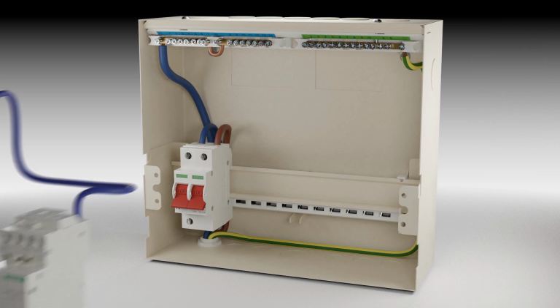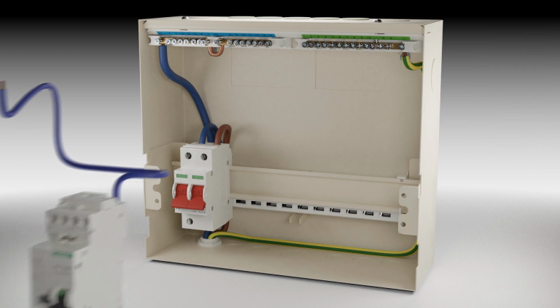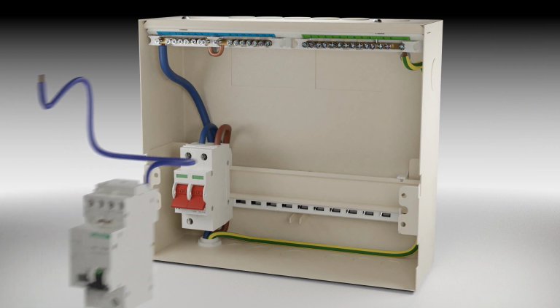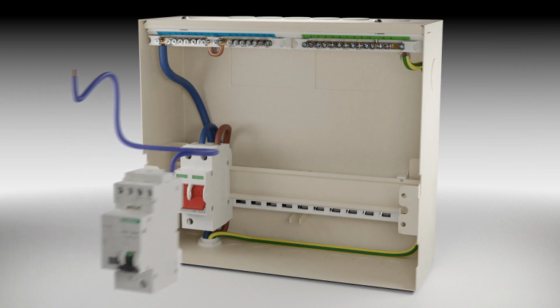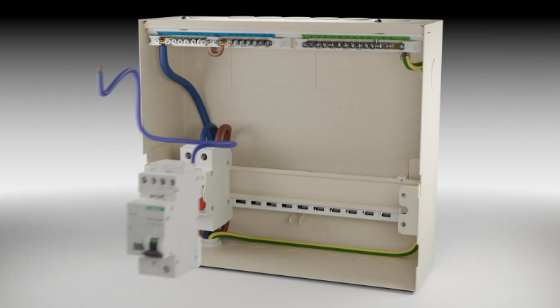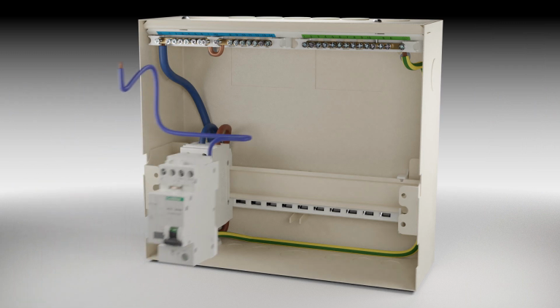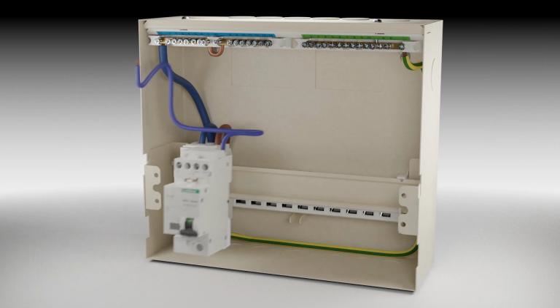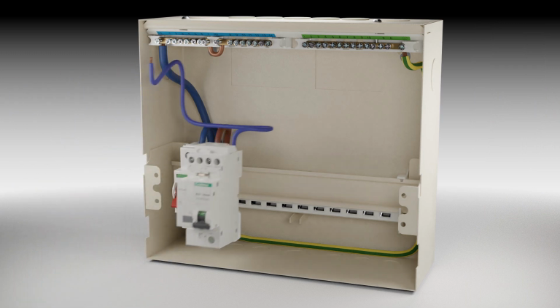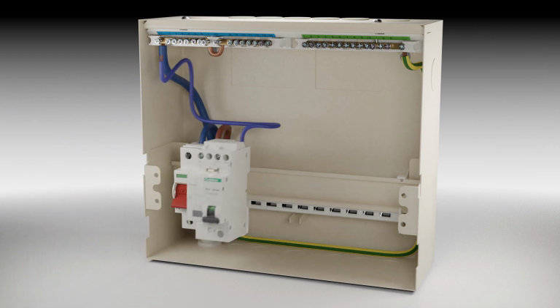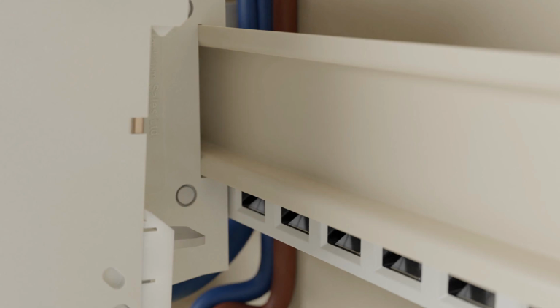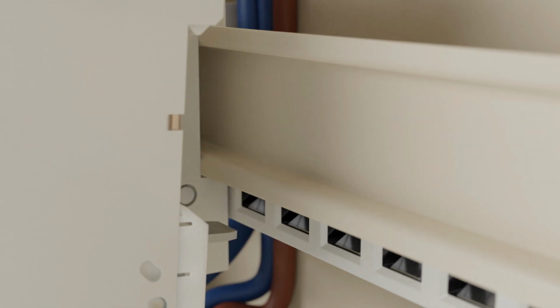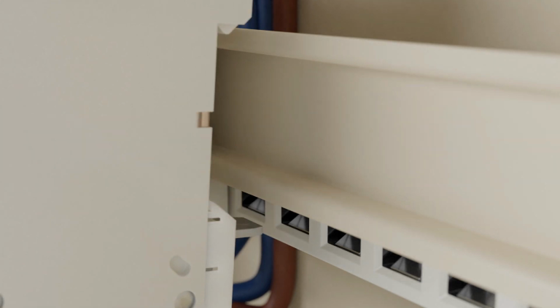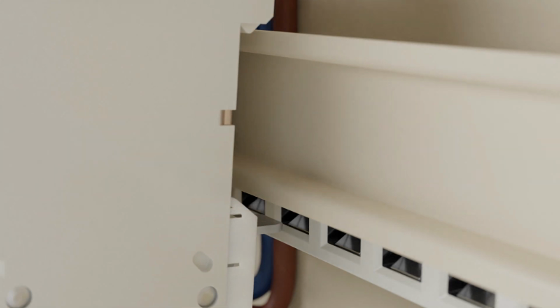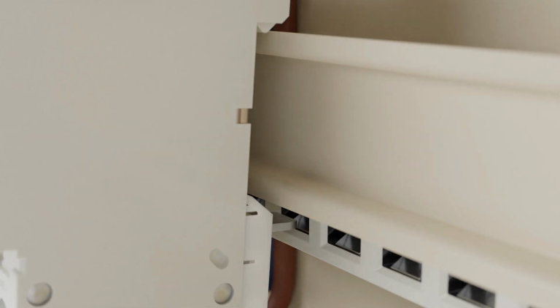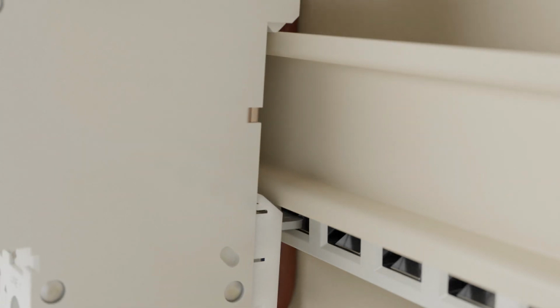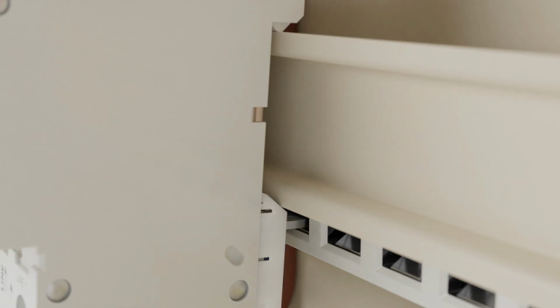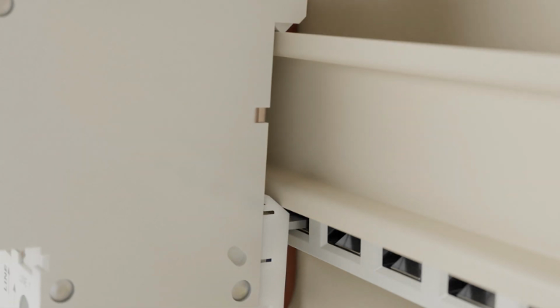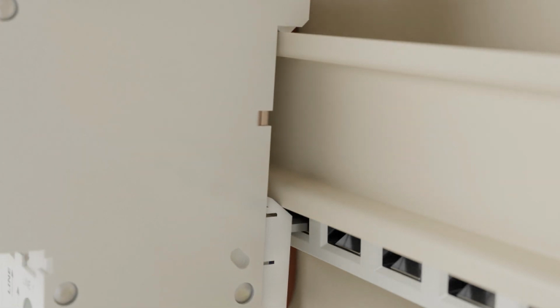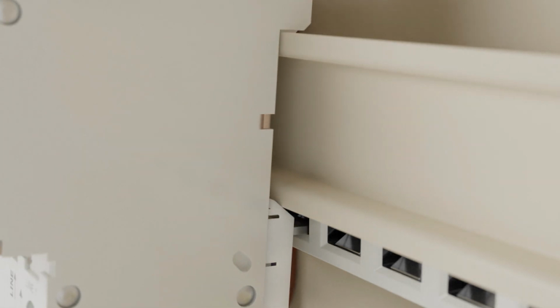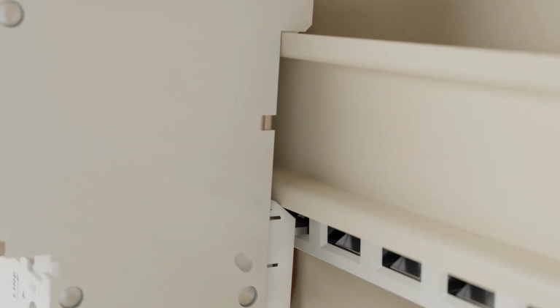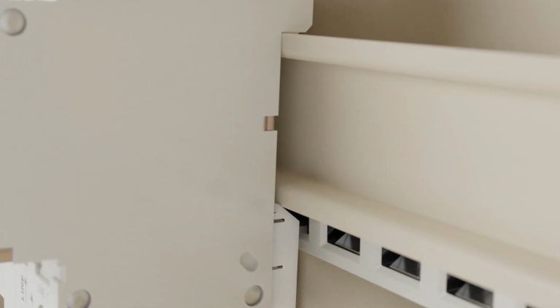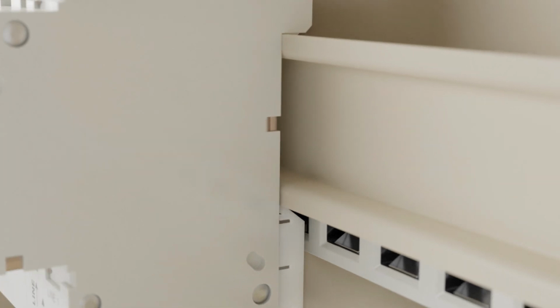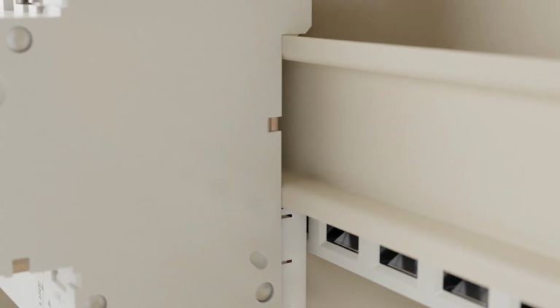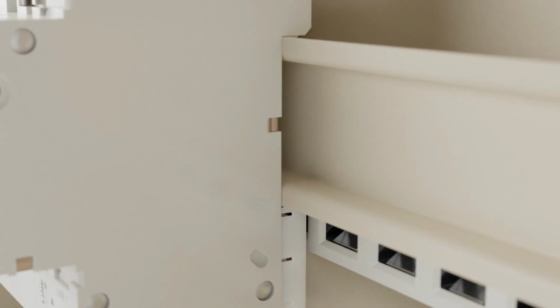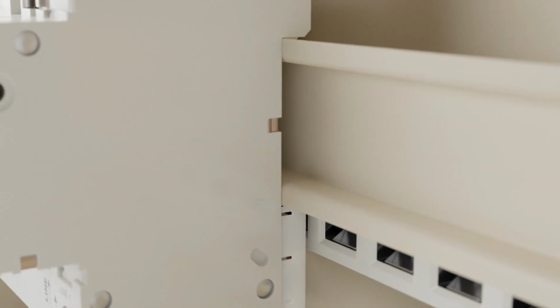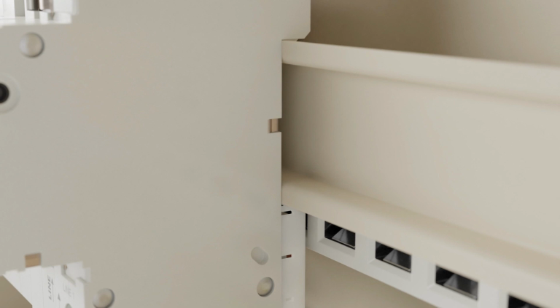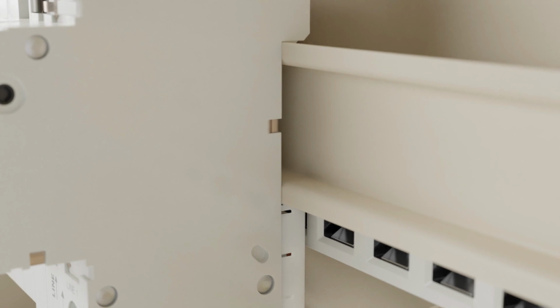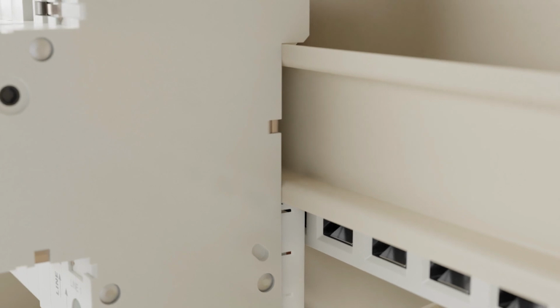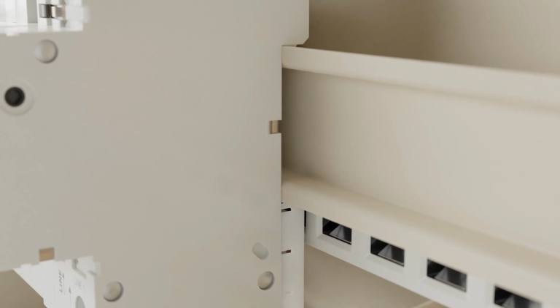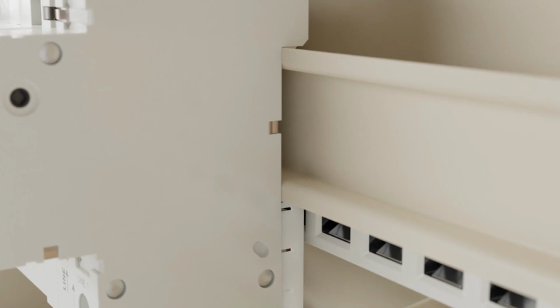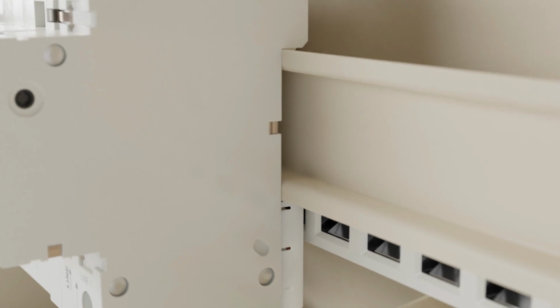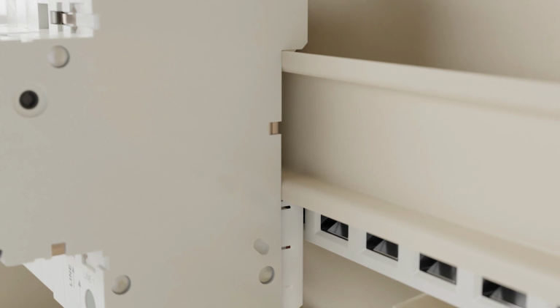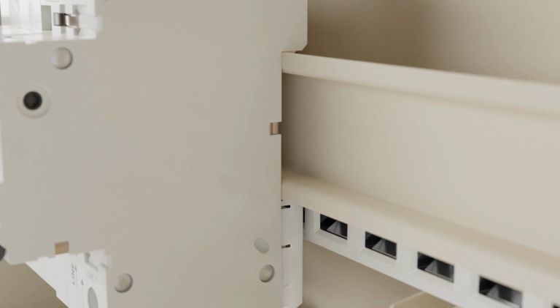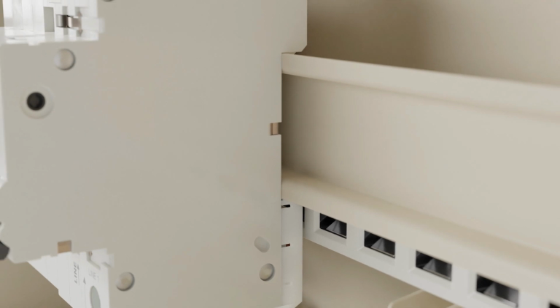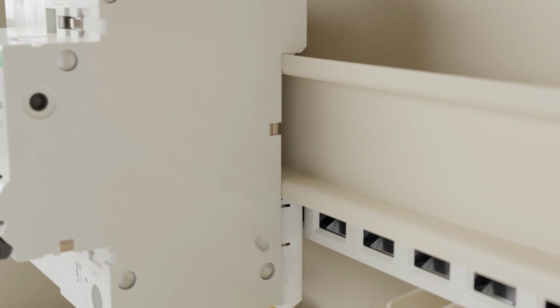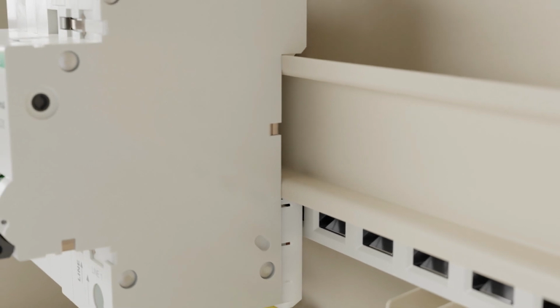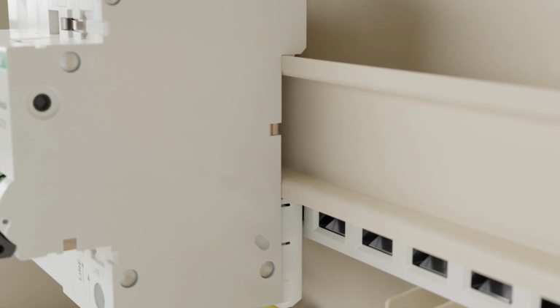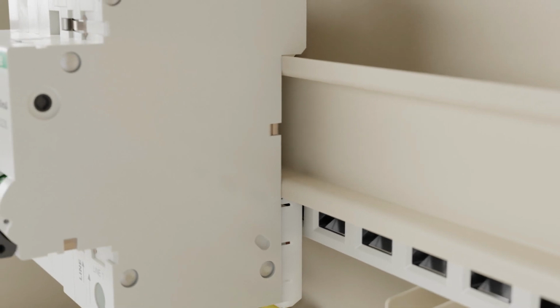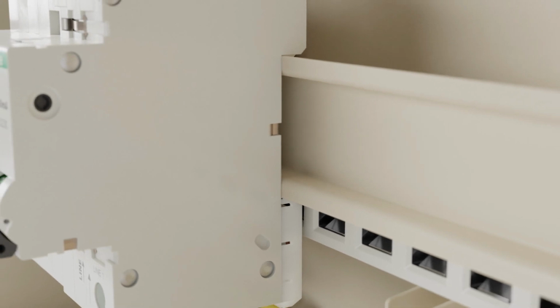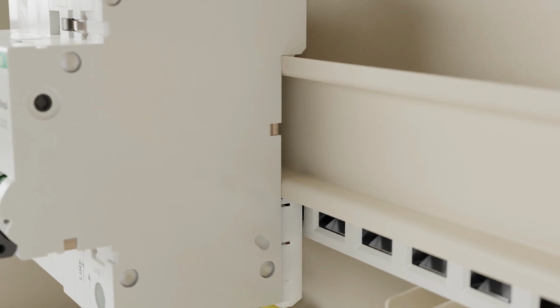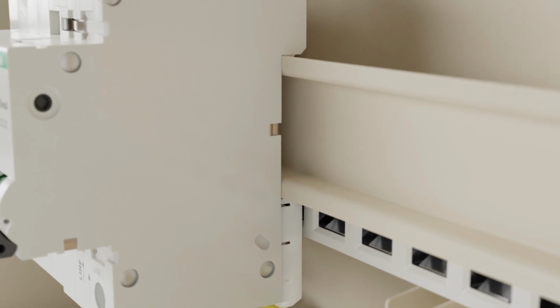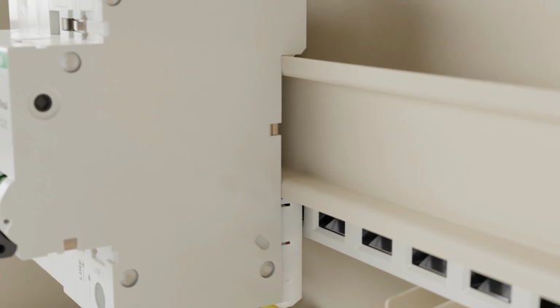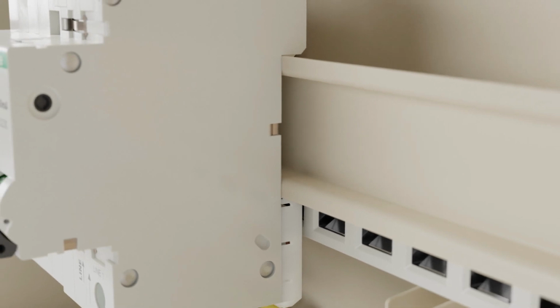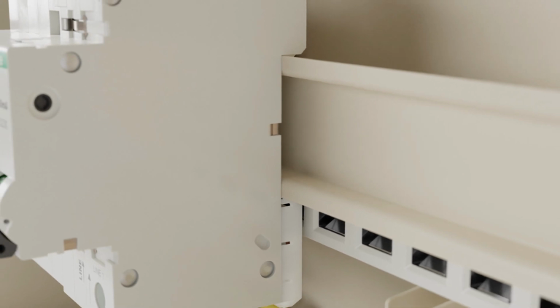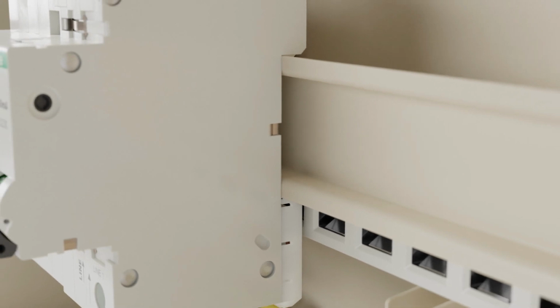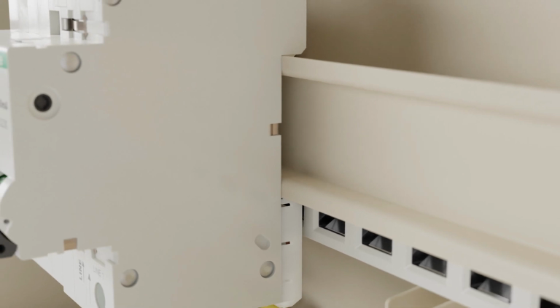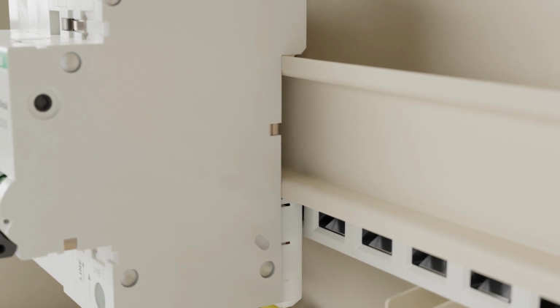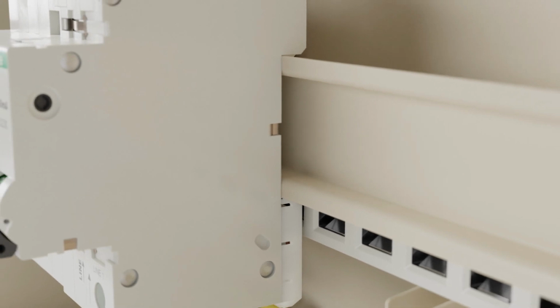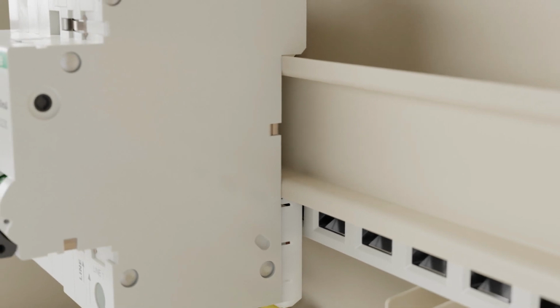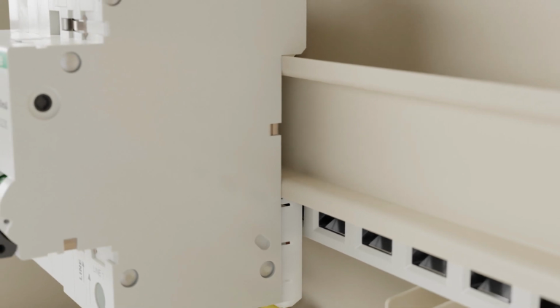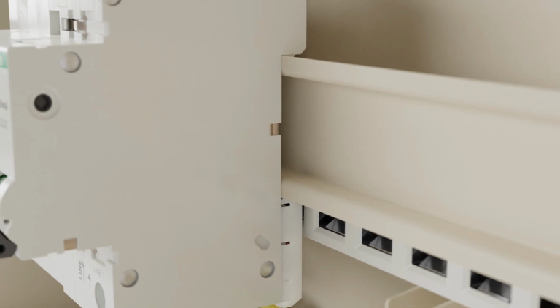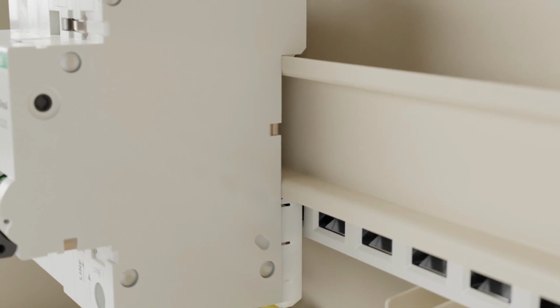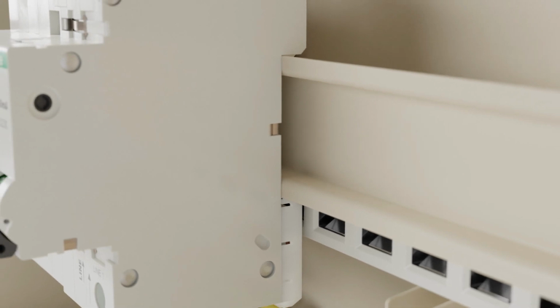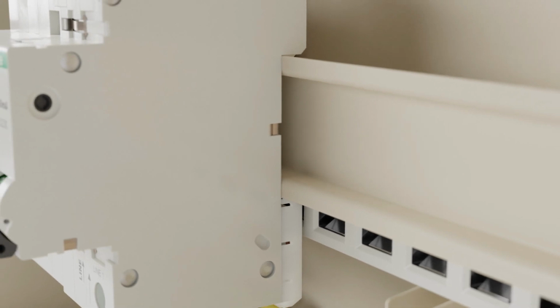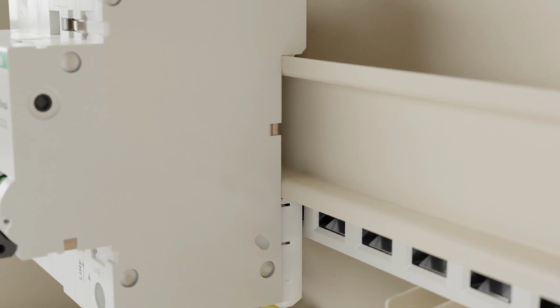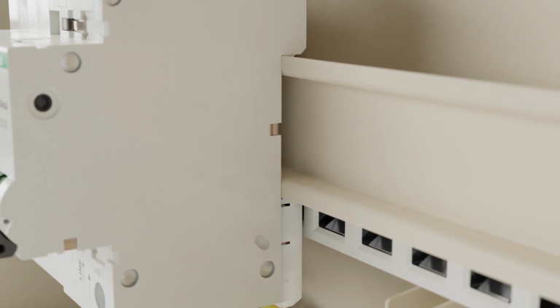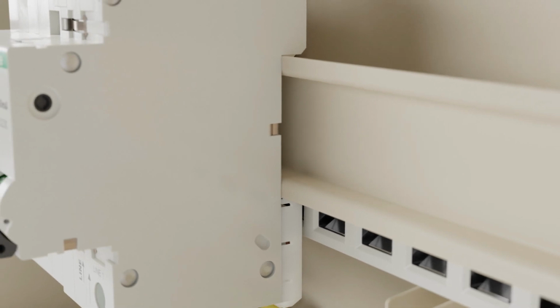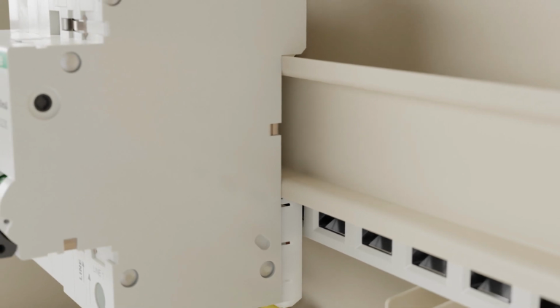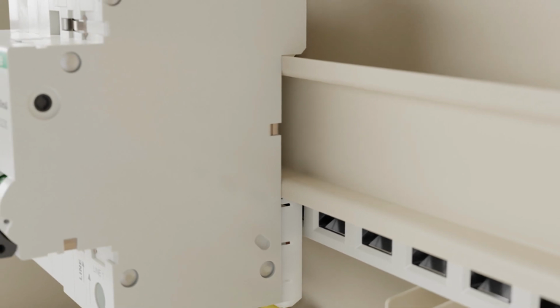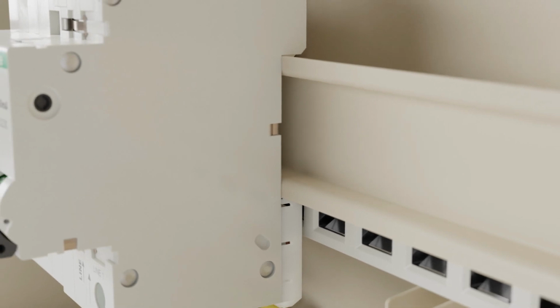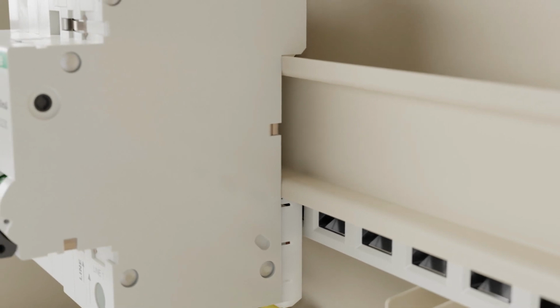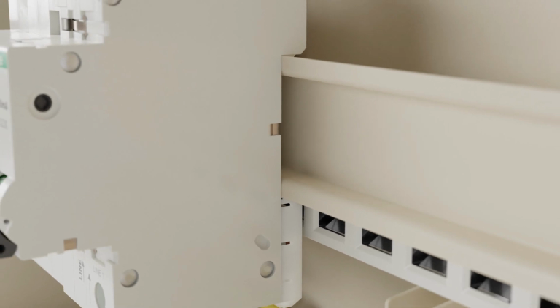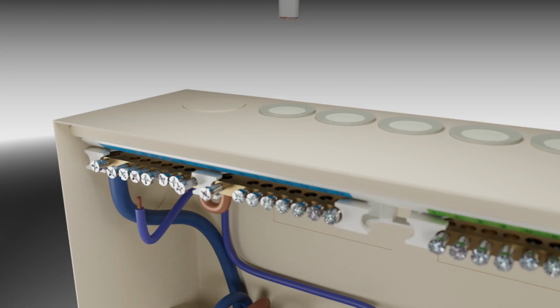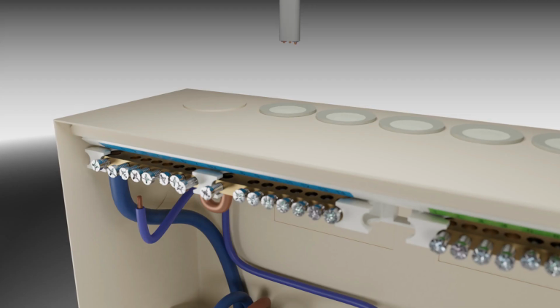Crabtree AFDDs simply clip into place and instantly self-connect to the plug-in busbar system for quick and easy installation.